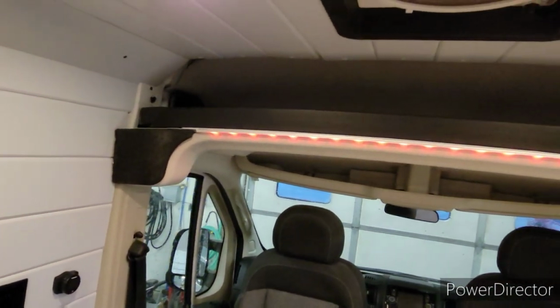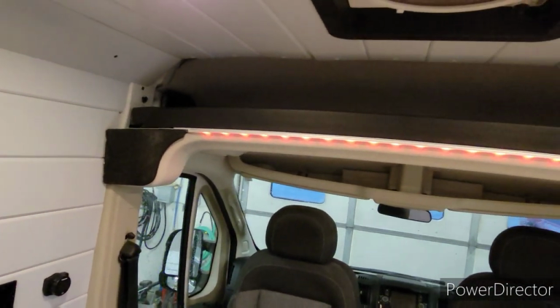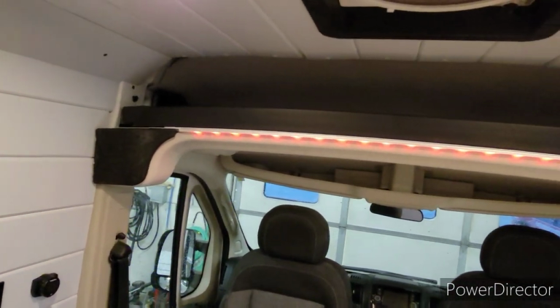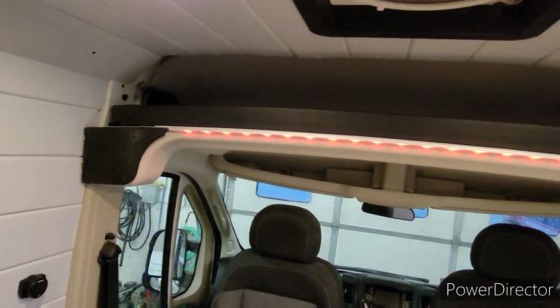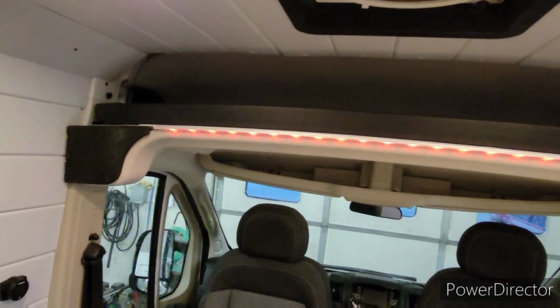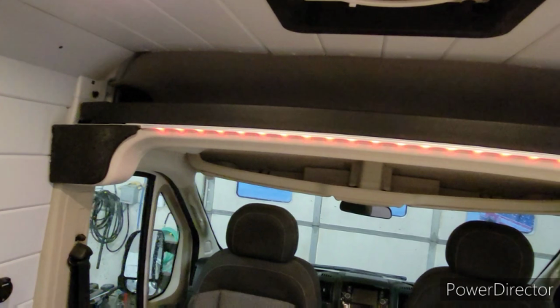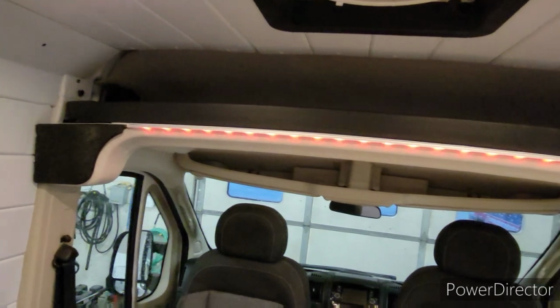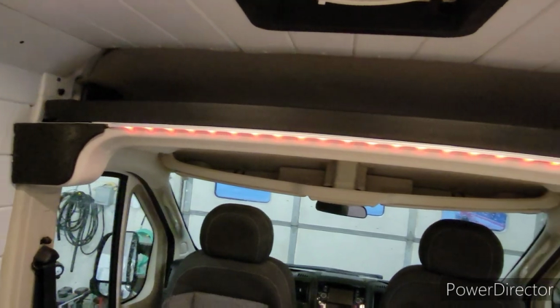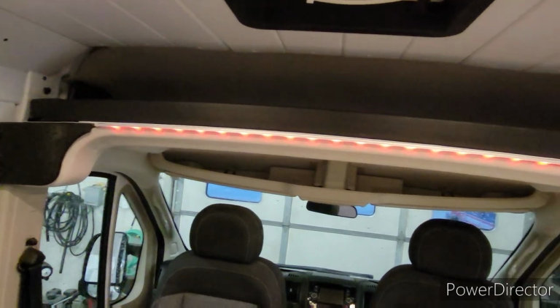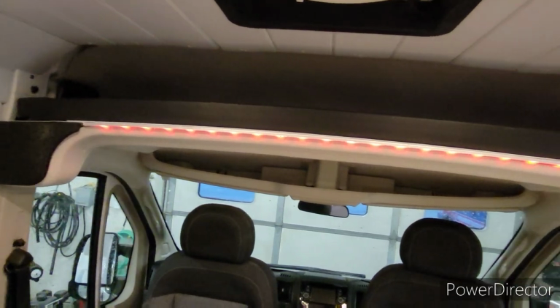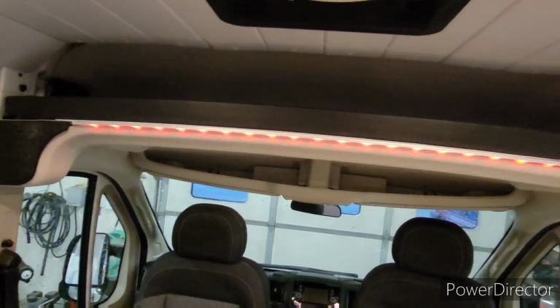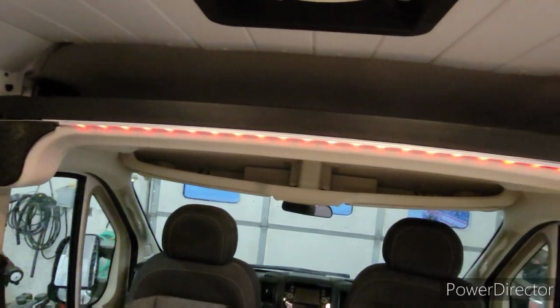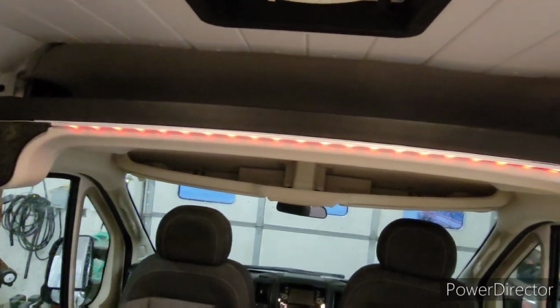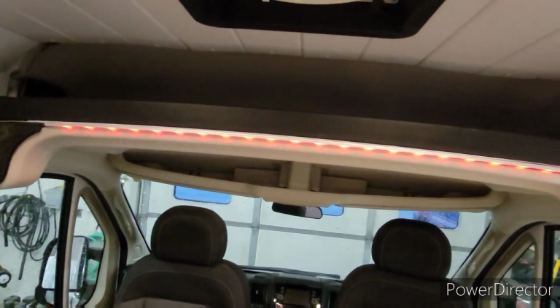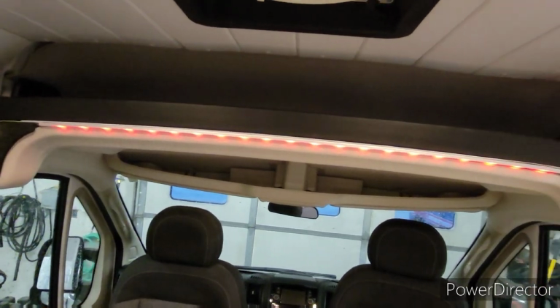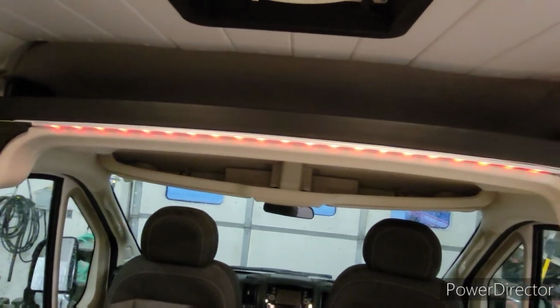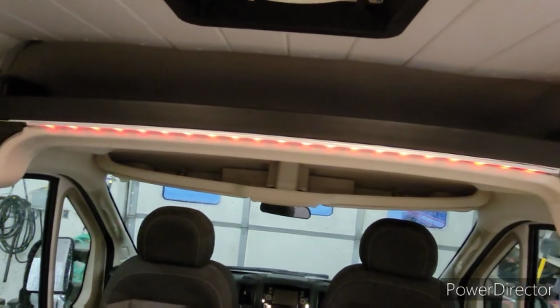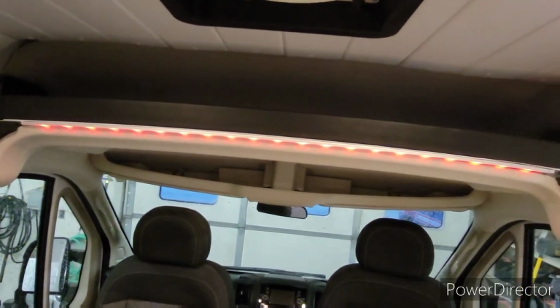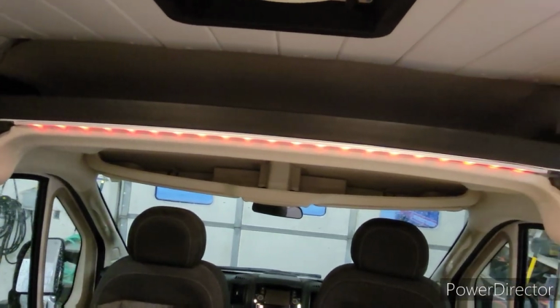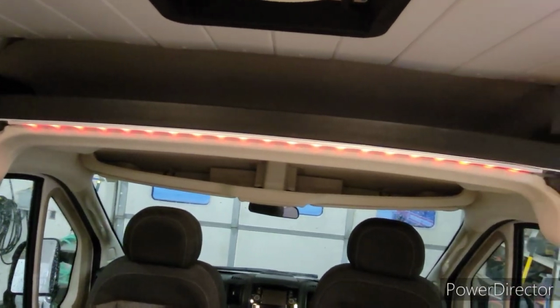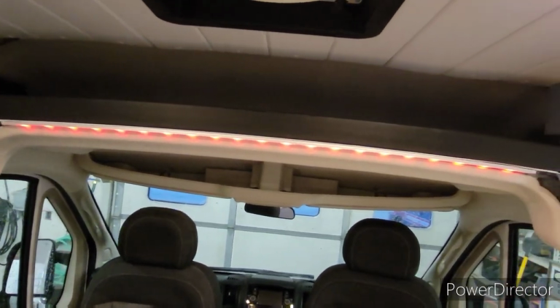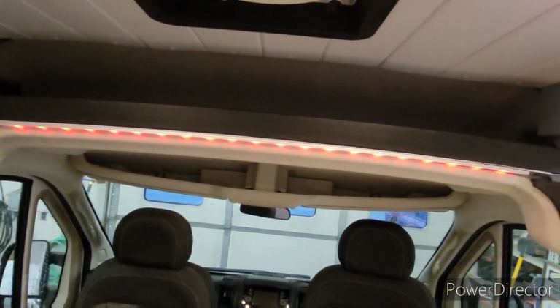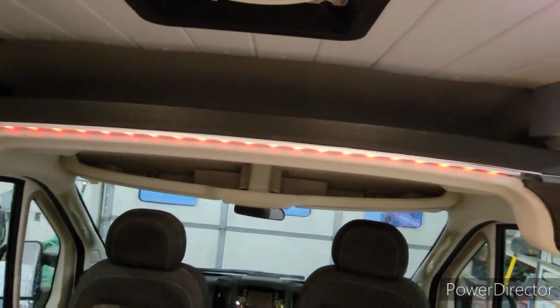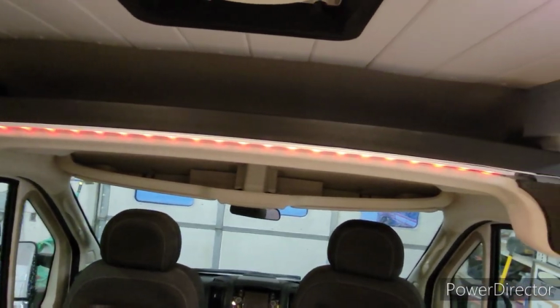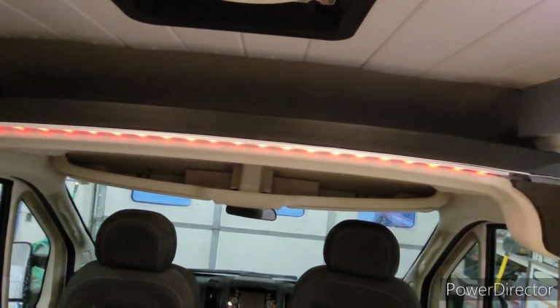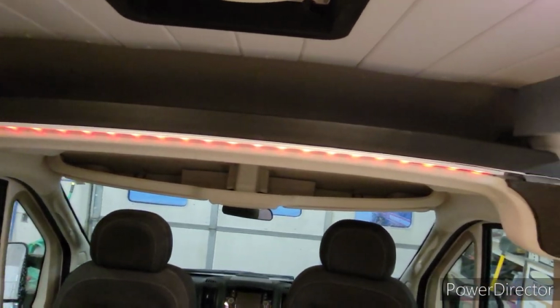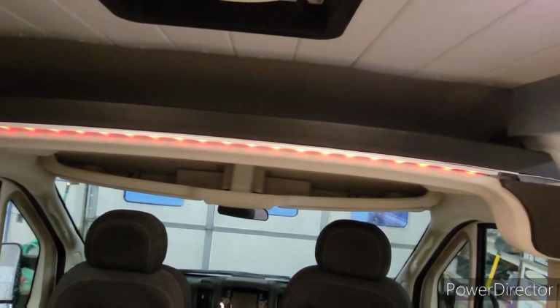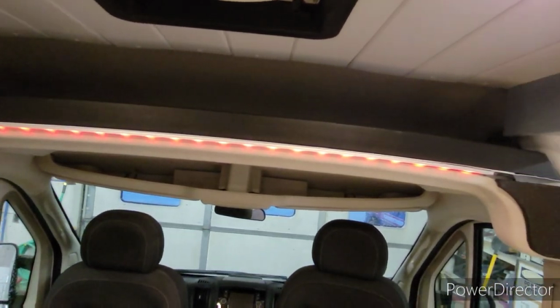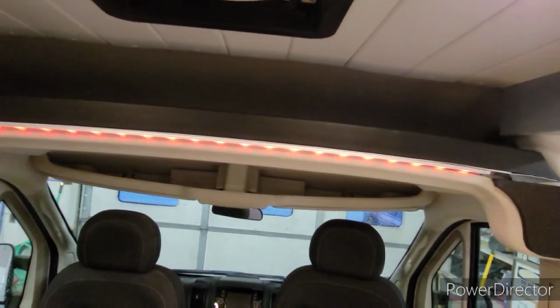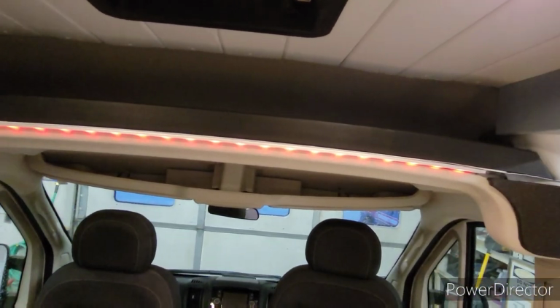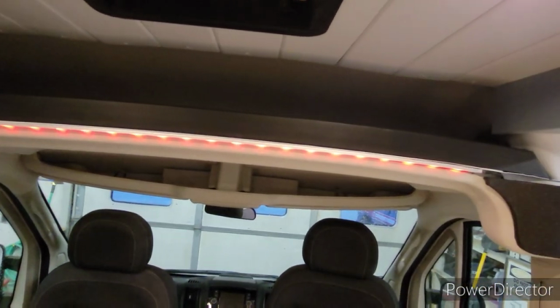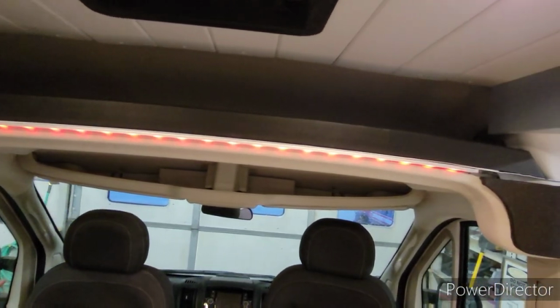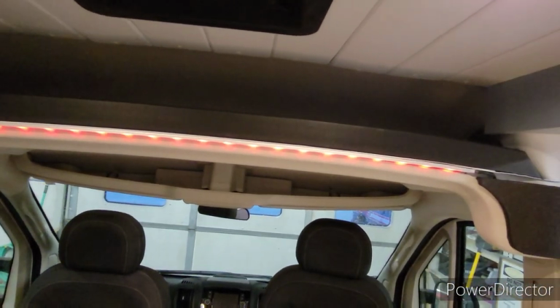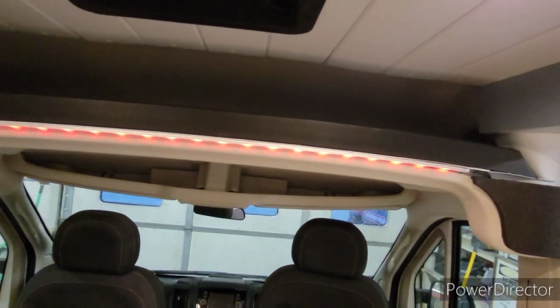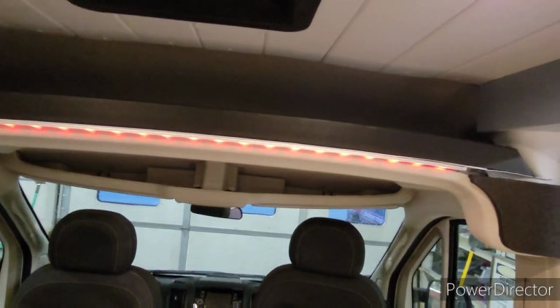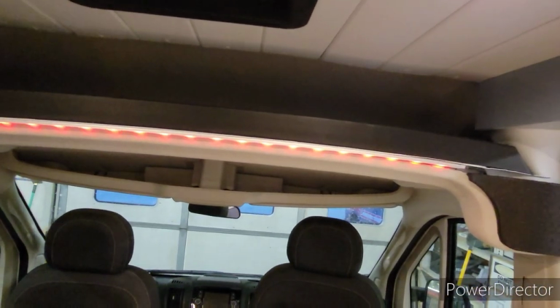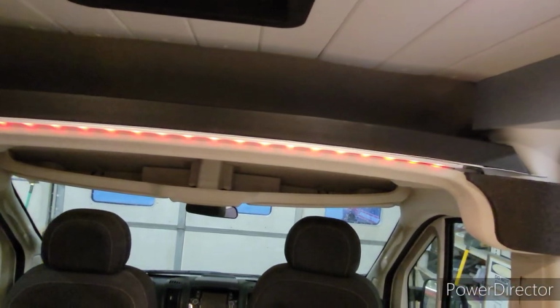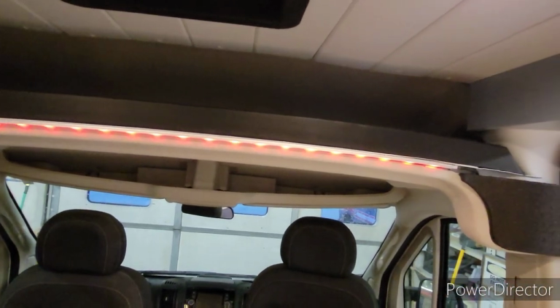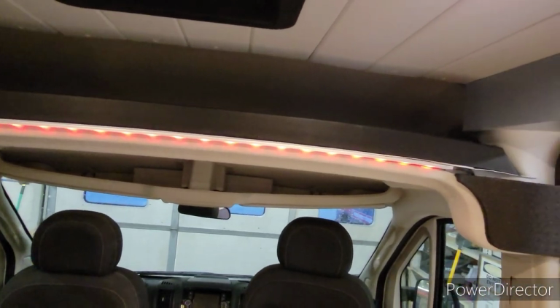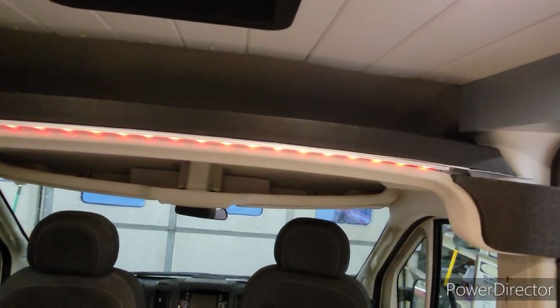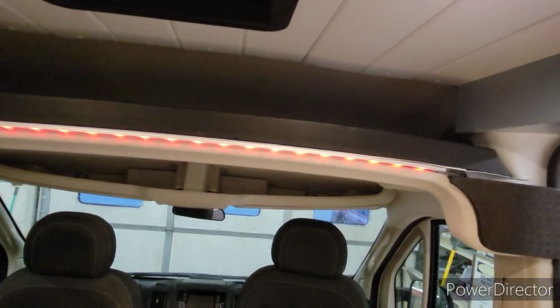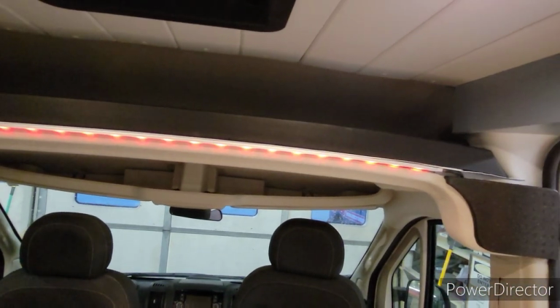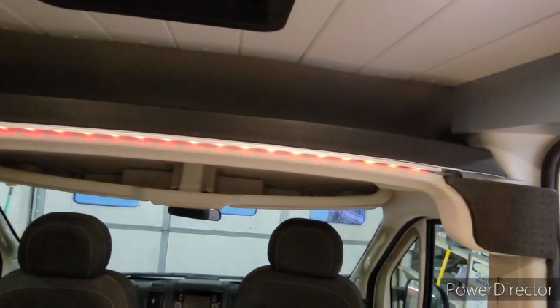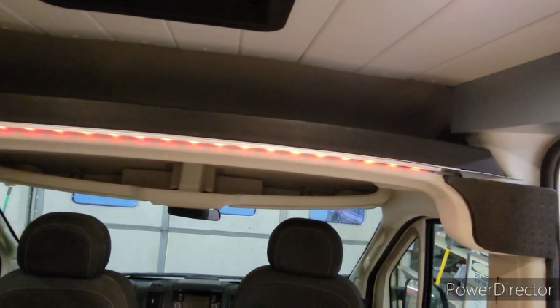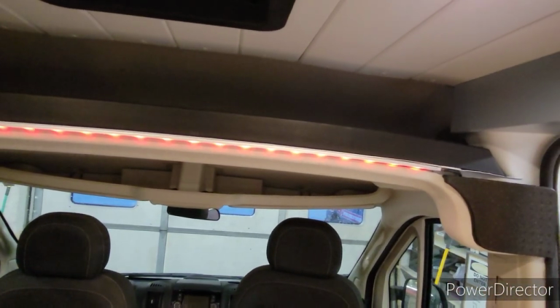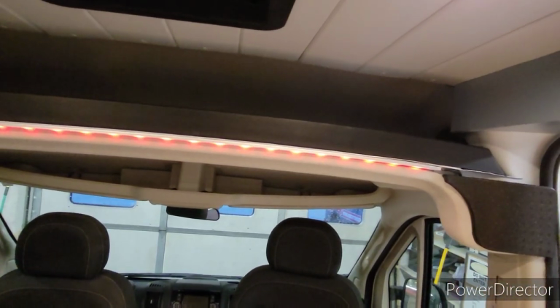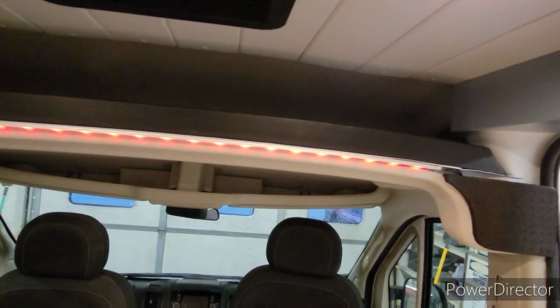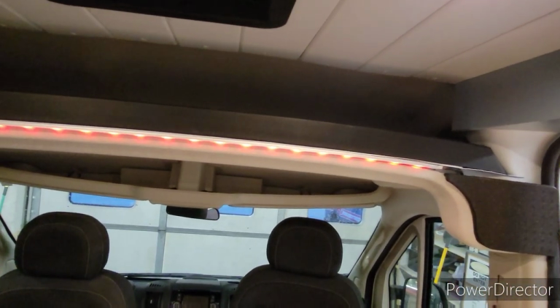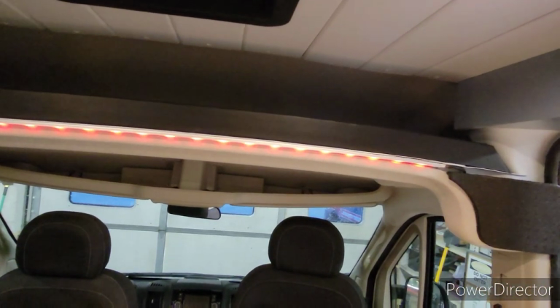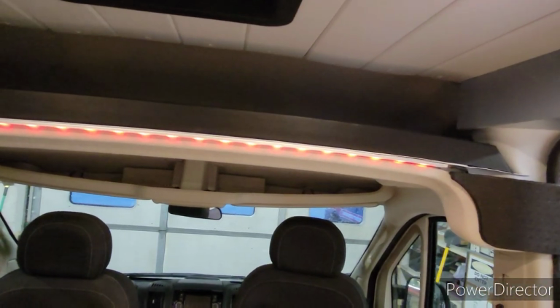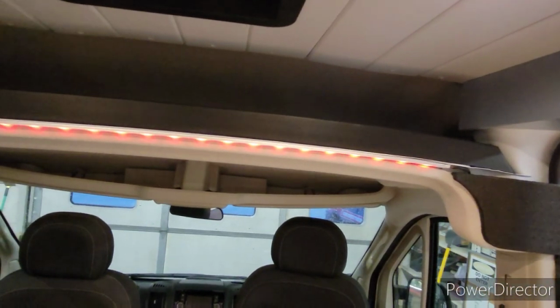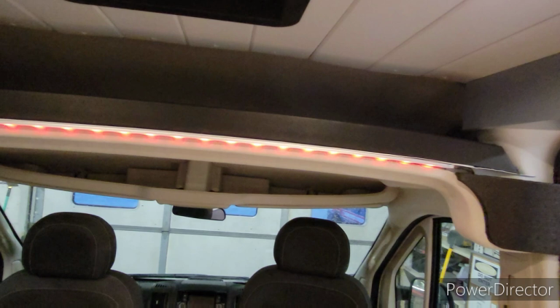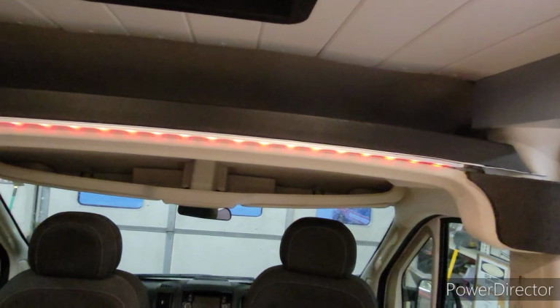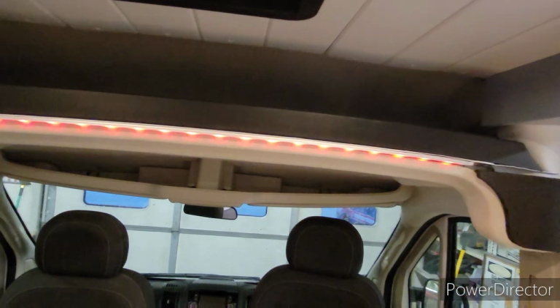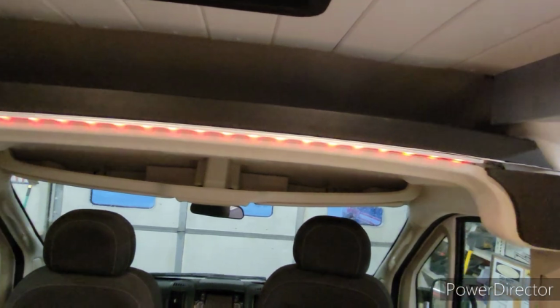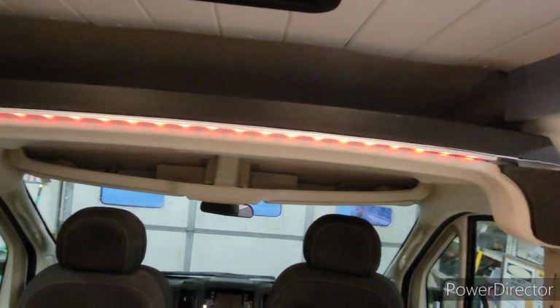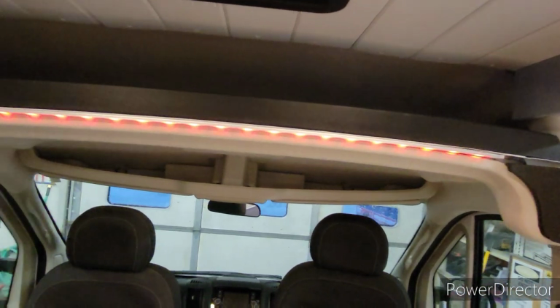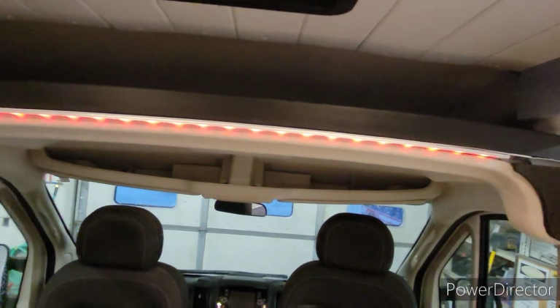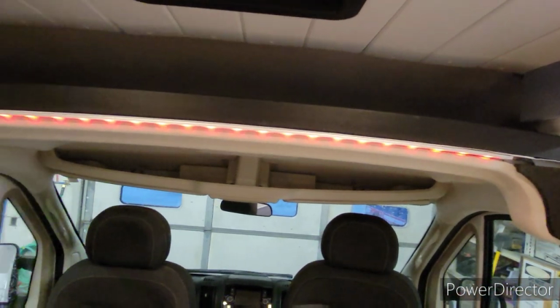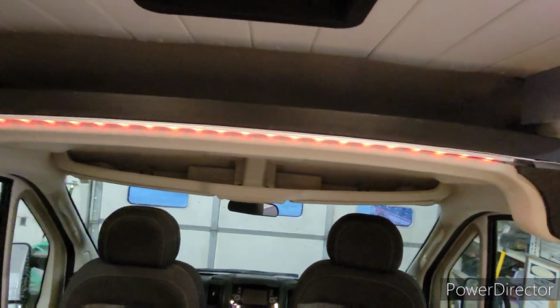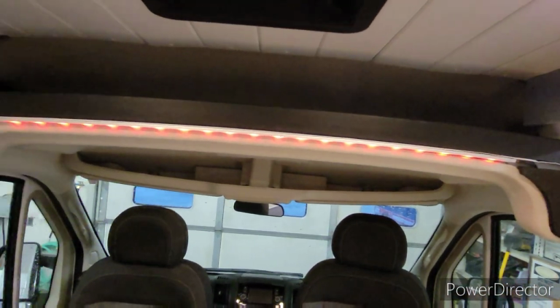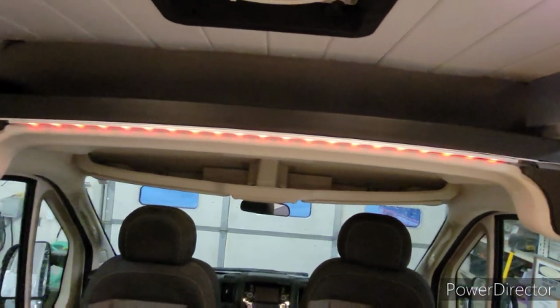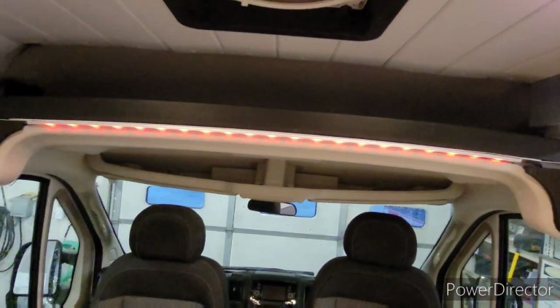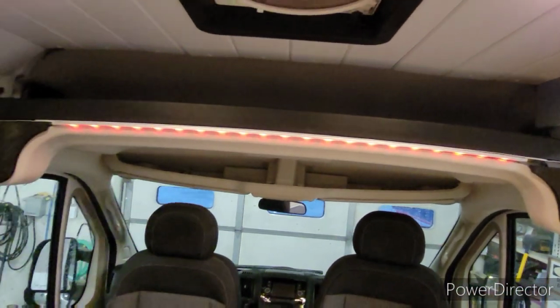We also put red color-changing lights above the seats here — they all run off of a single remote.